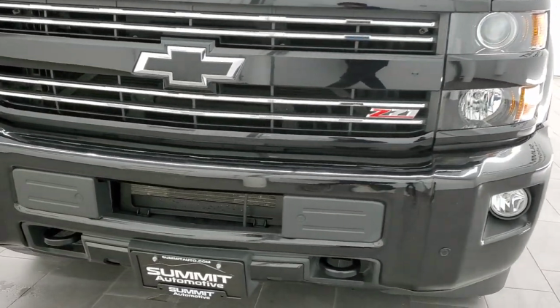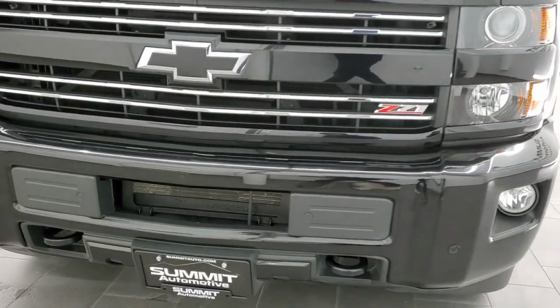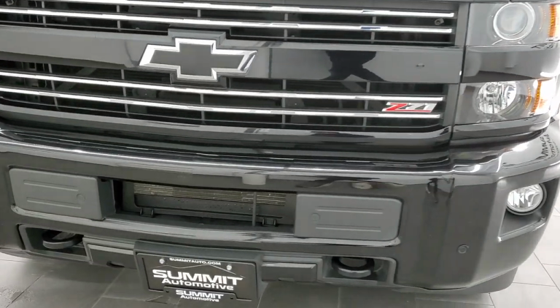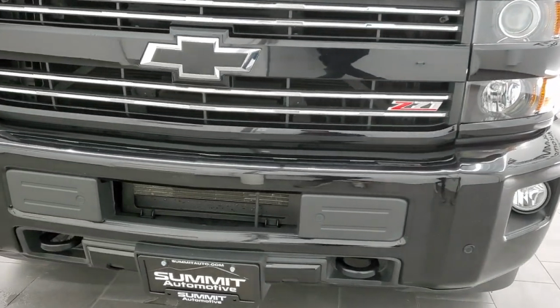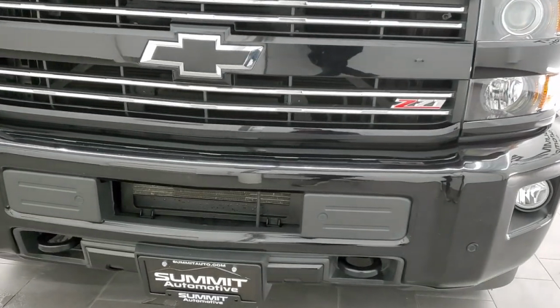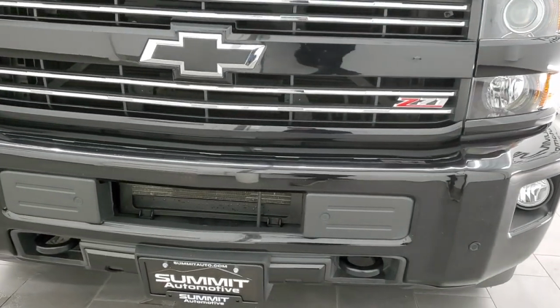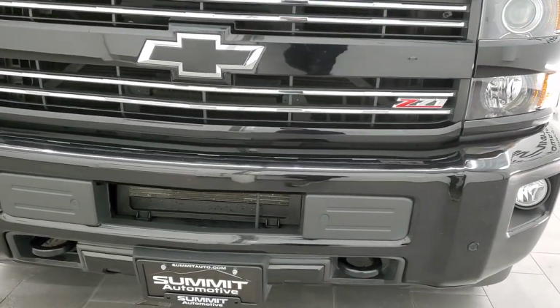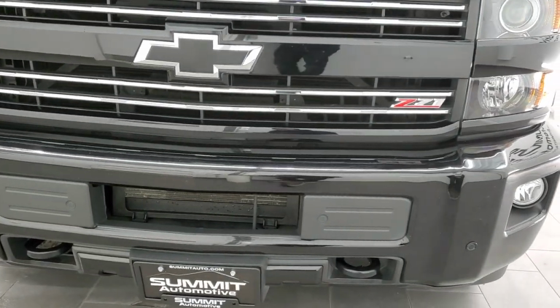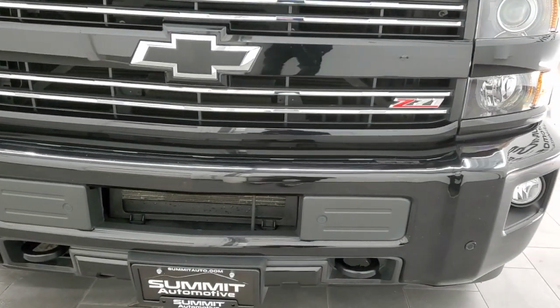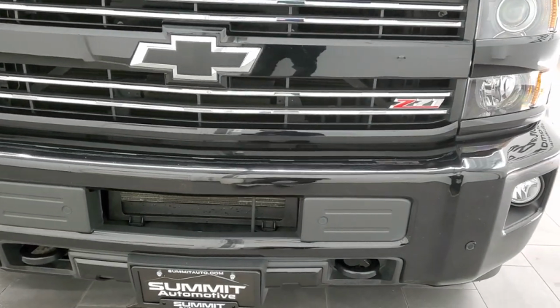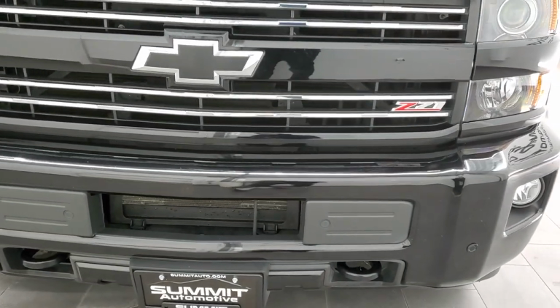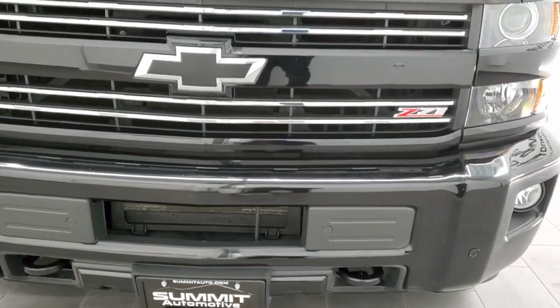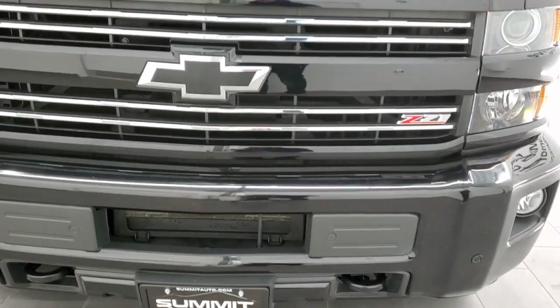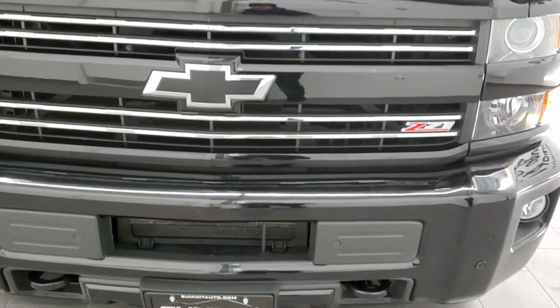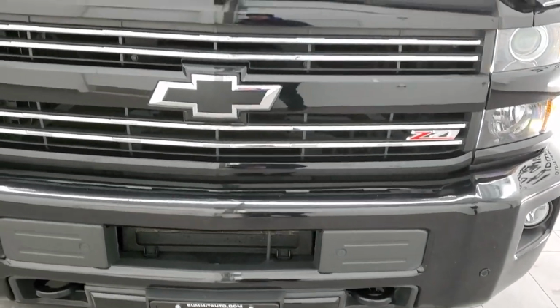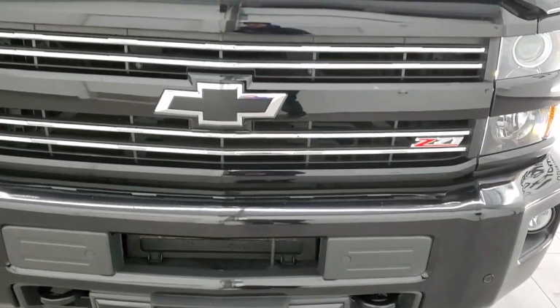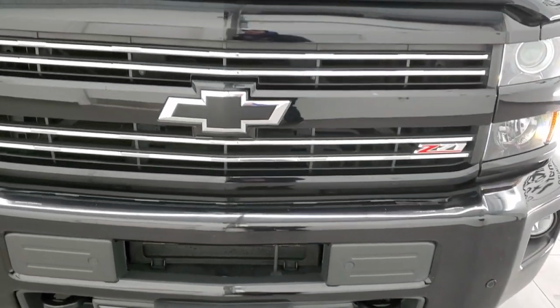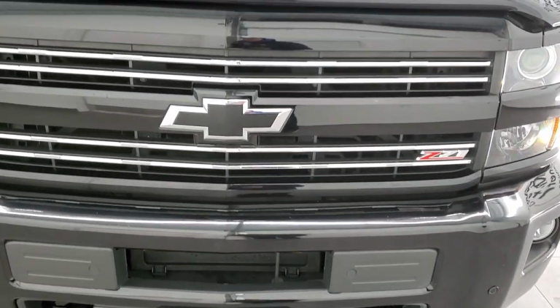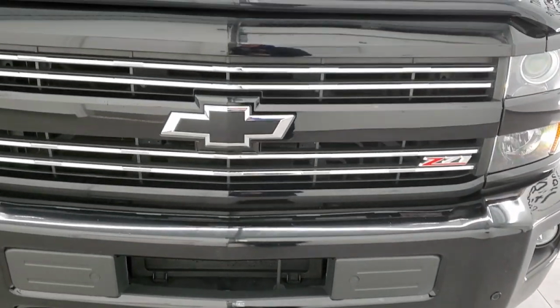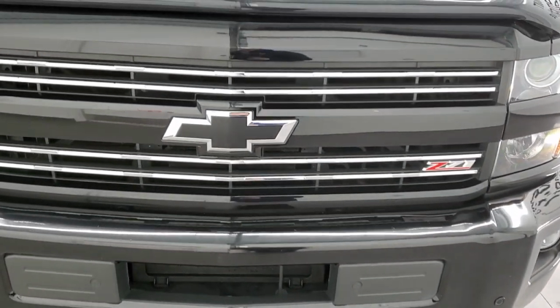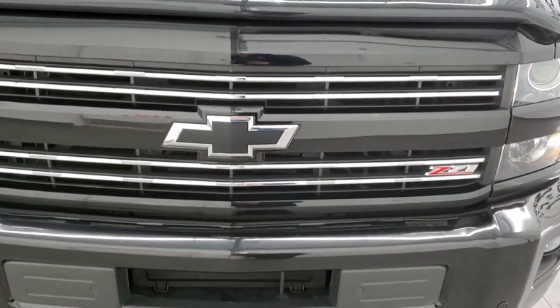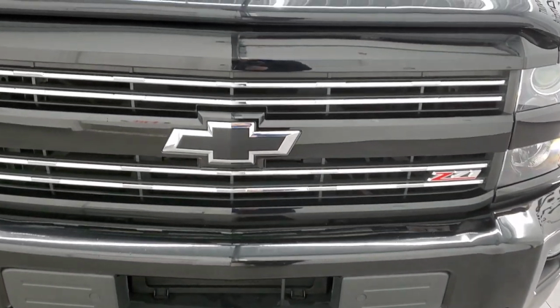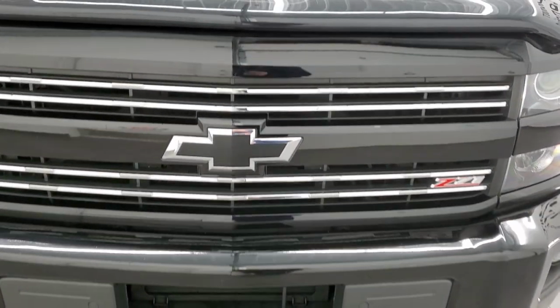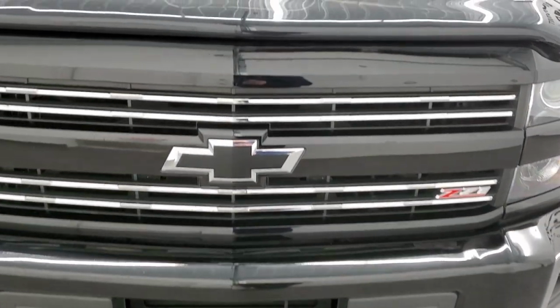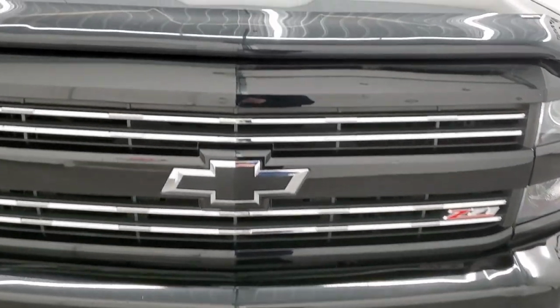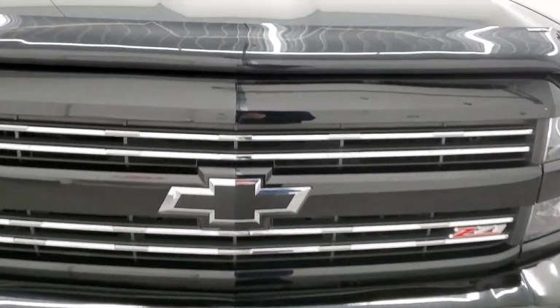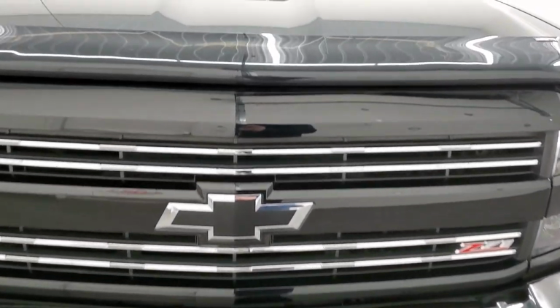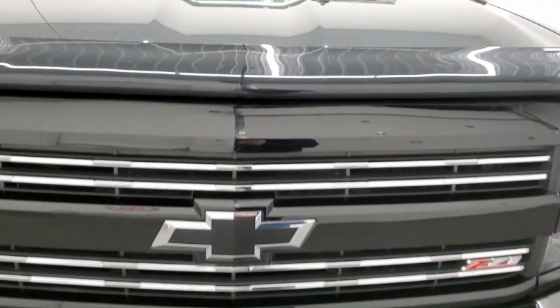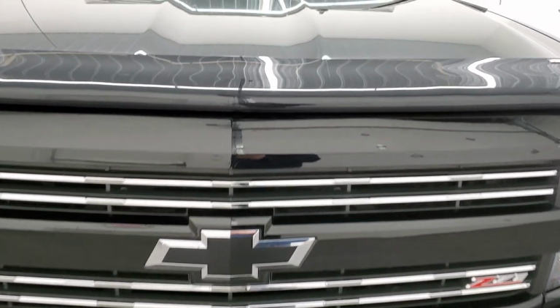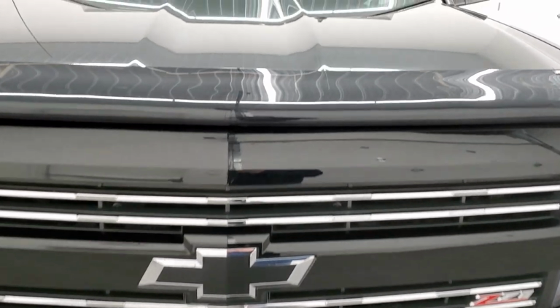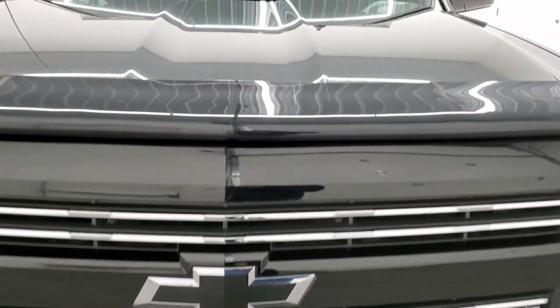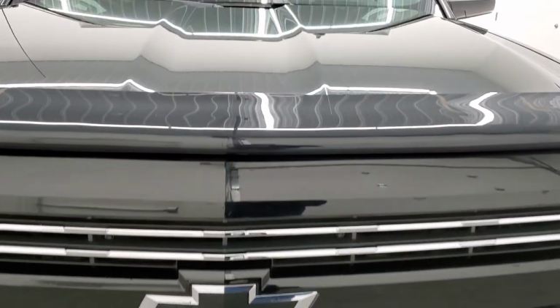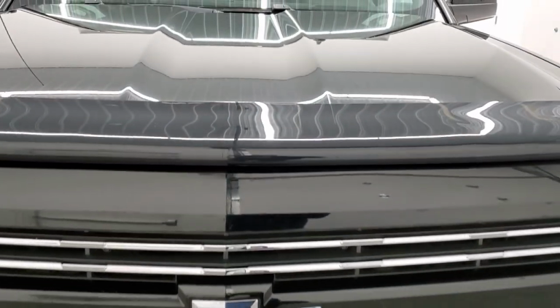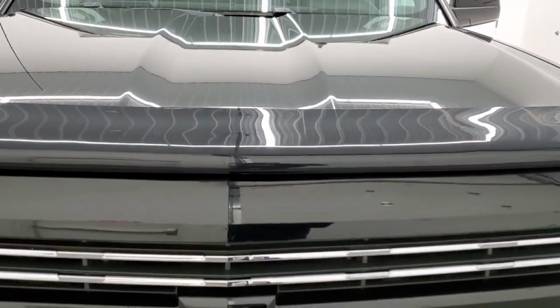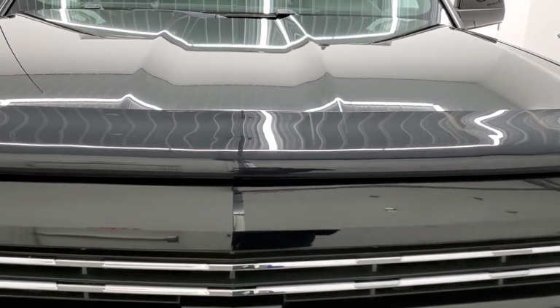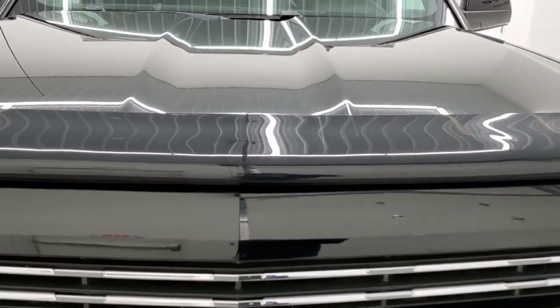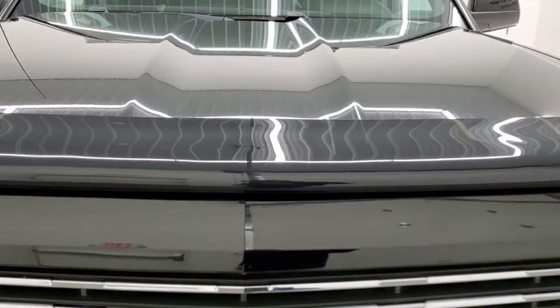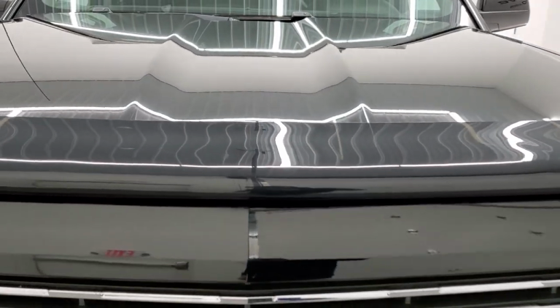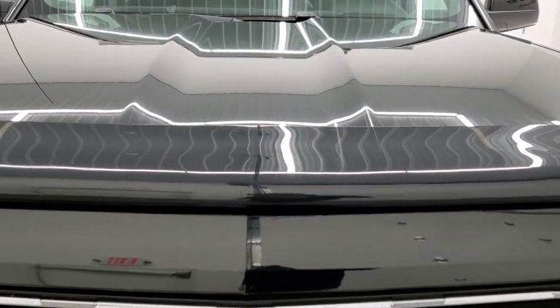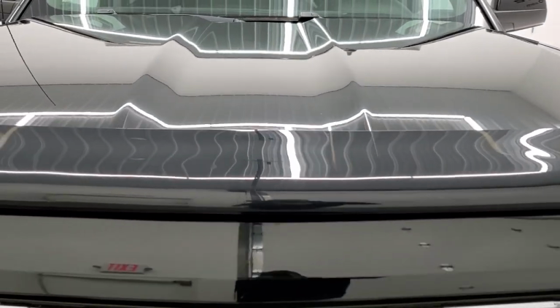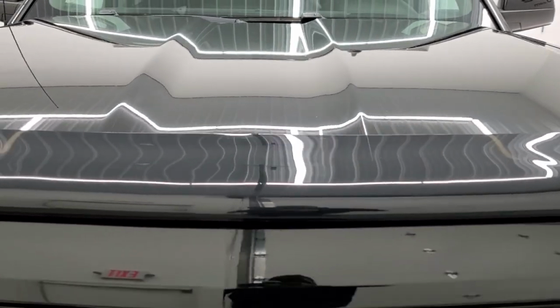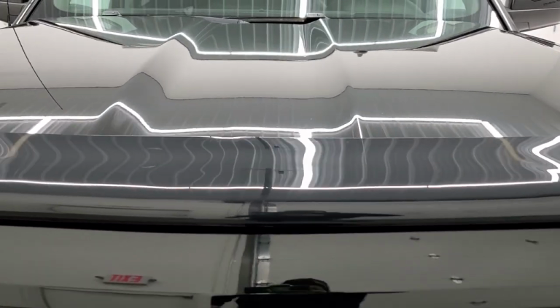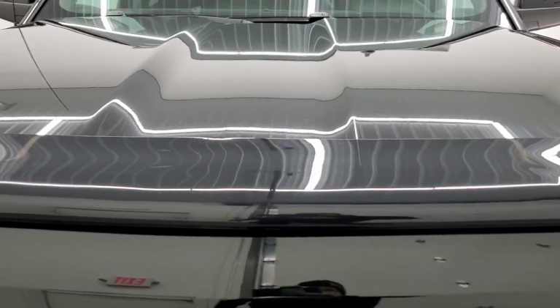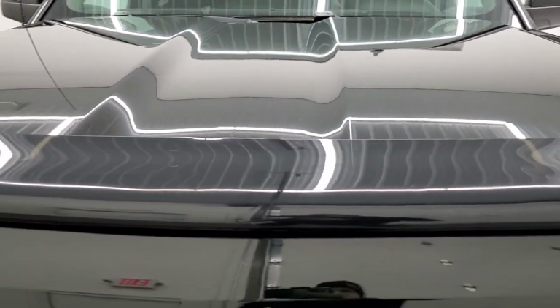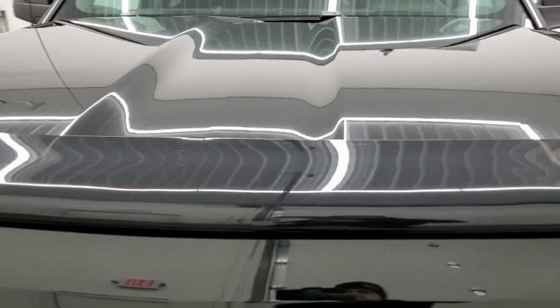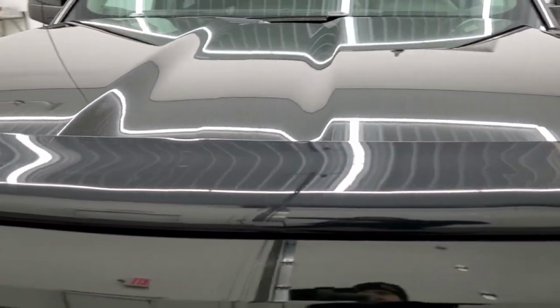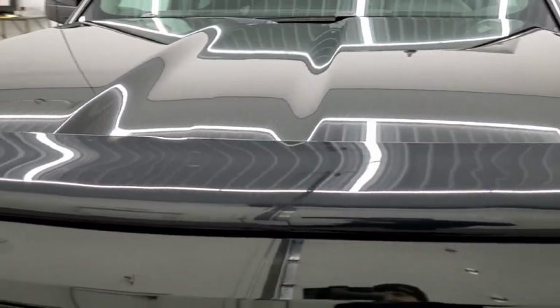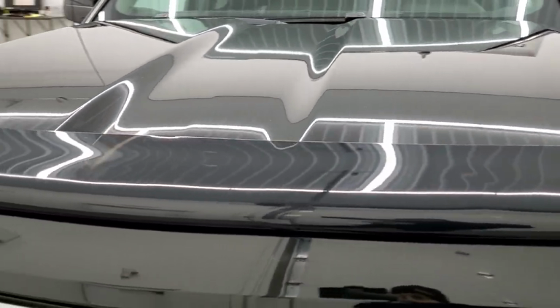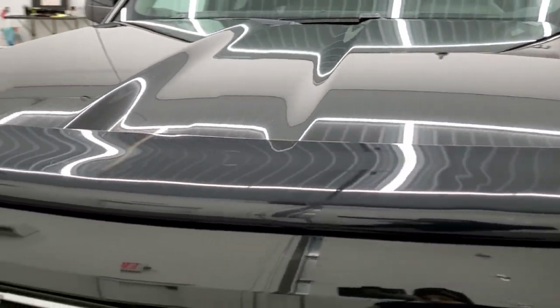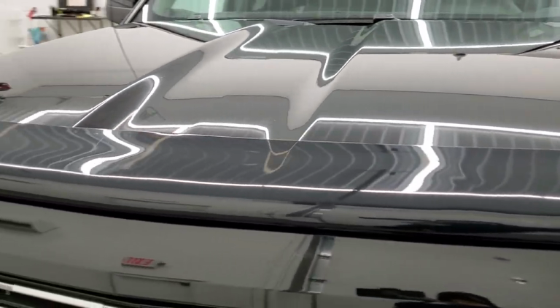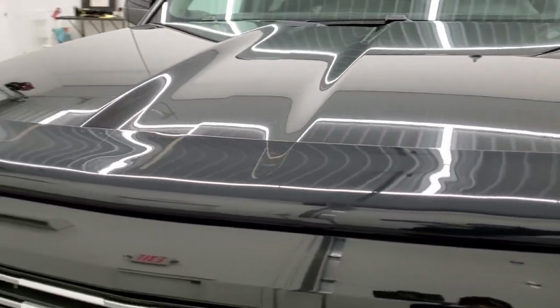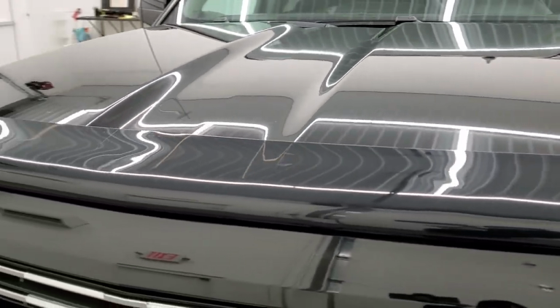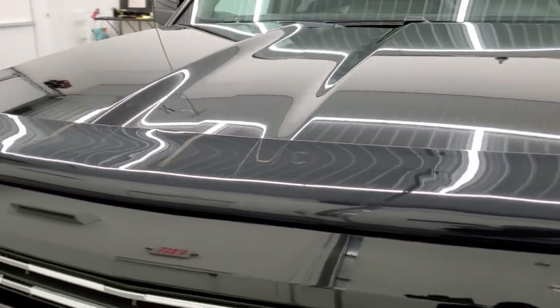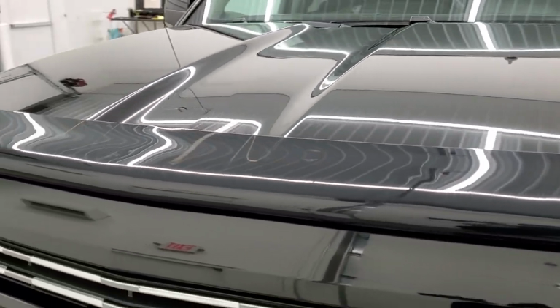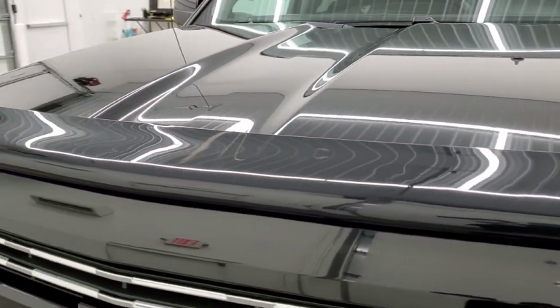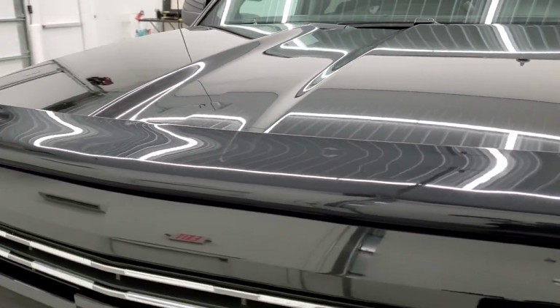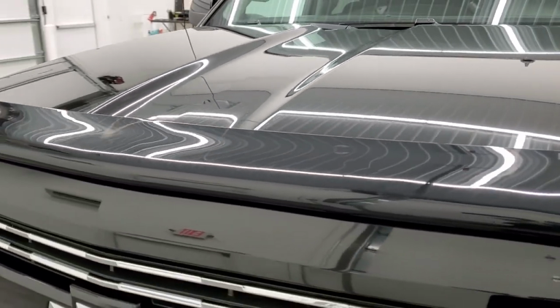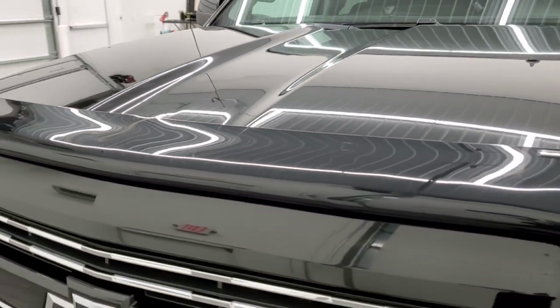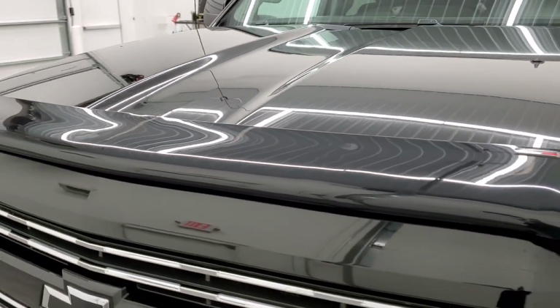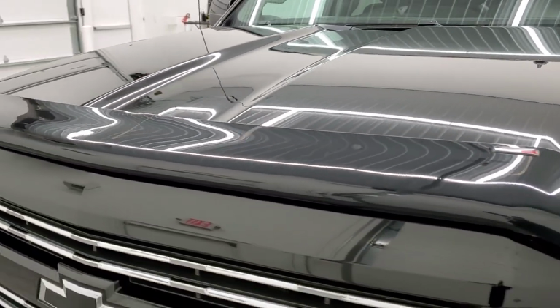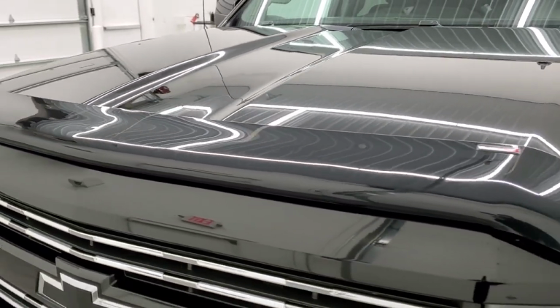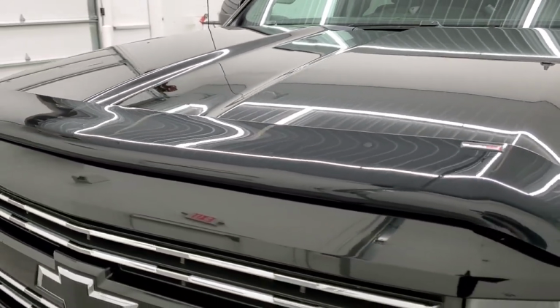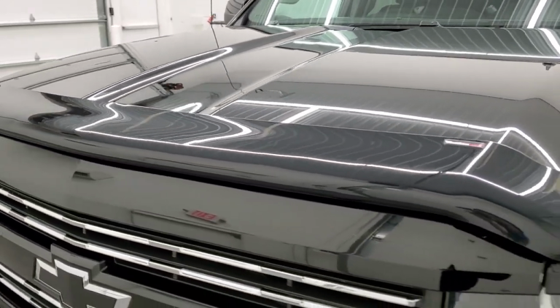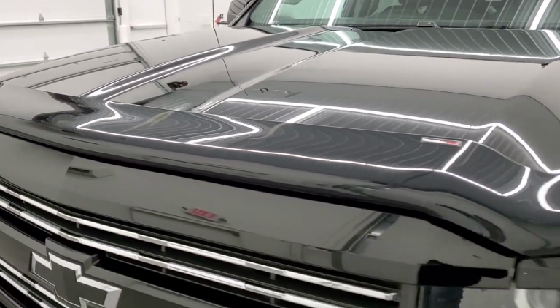We're gonna go under the hood, start it up, go inside the truck, go underneath the truck, and check out this whole thing in this video.